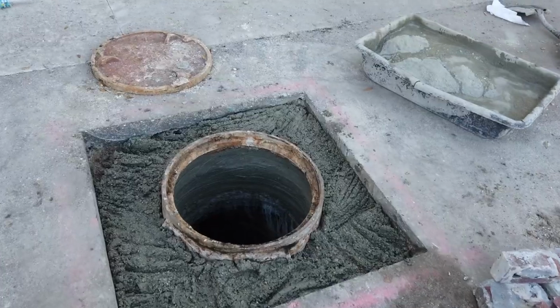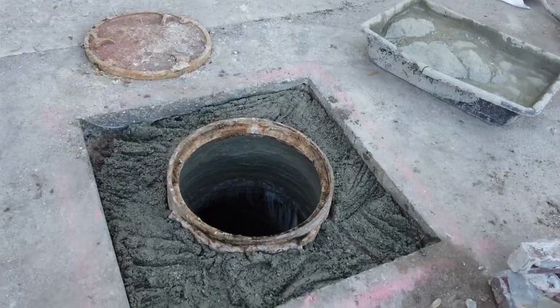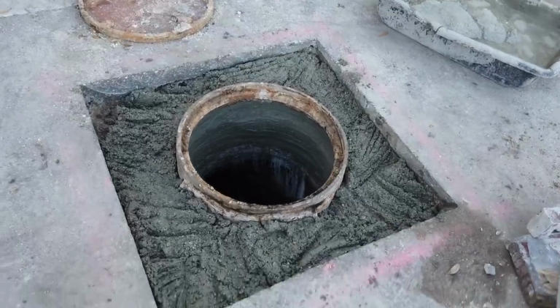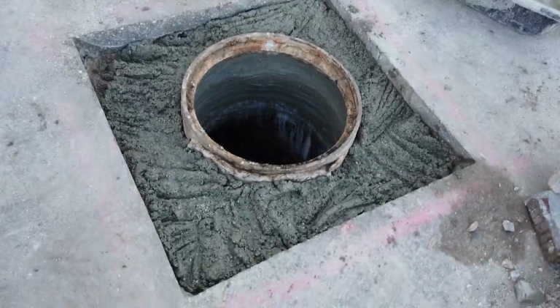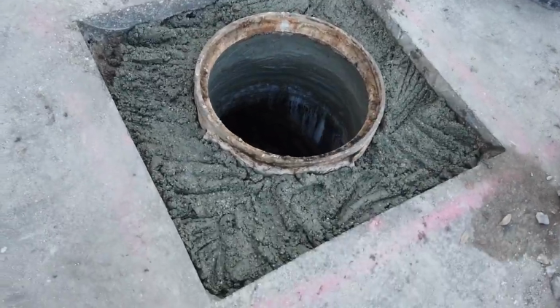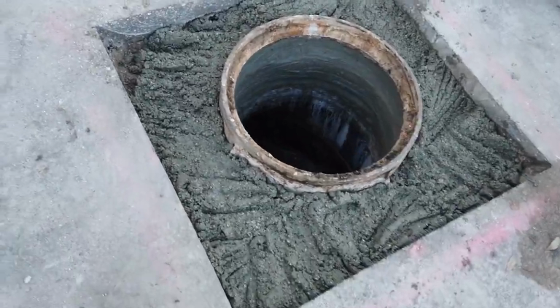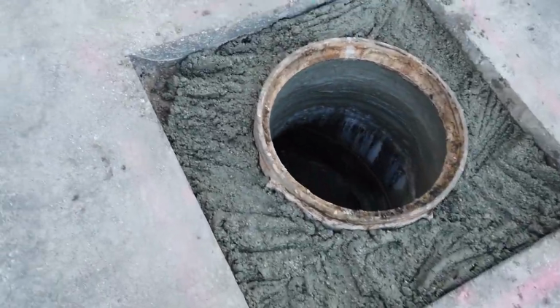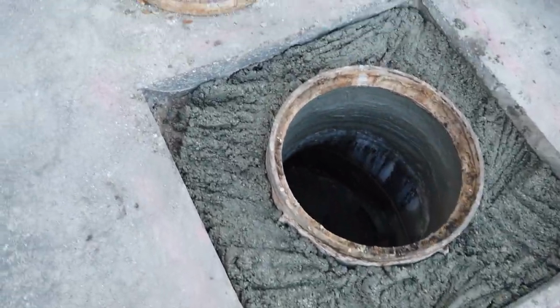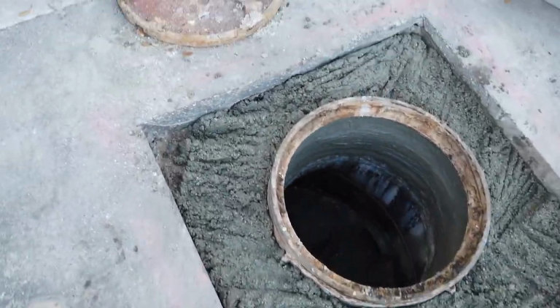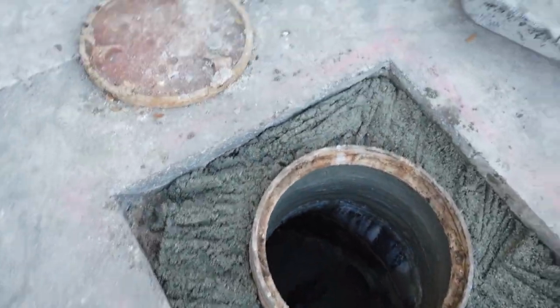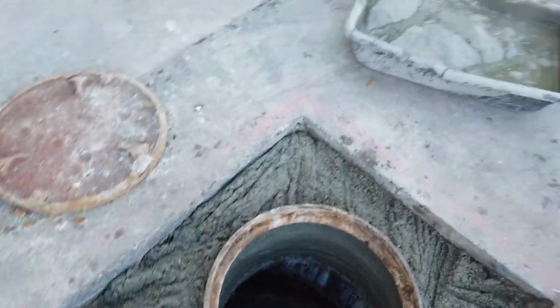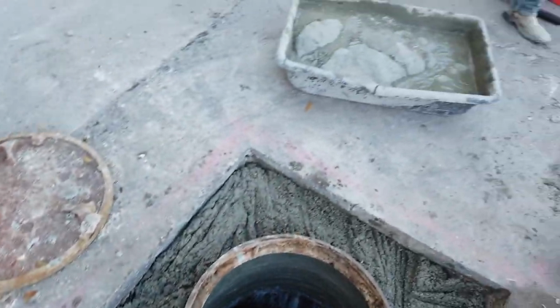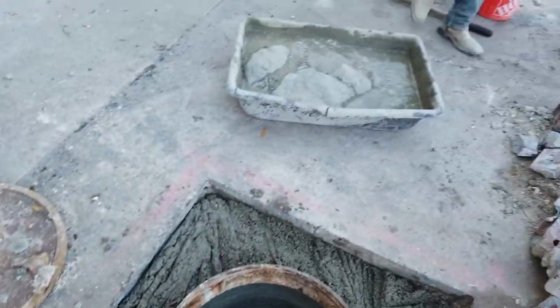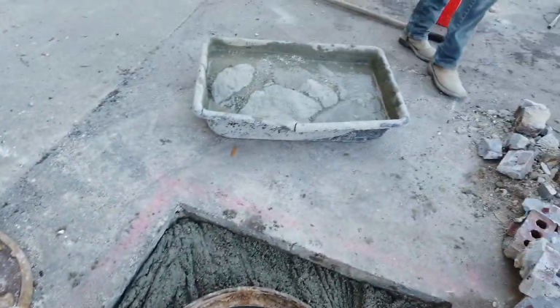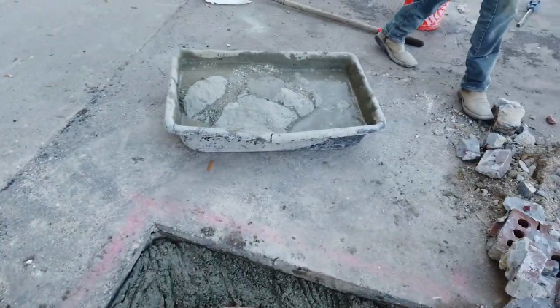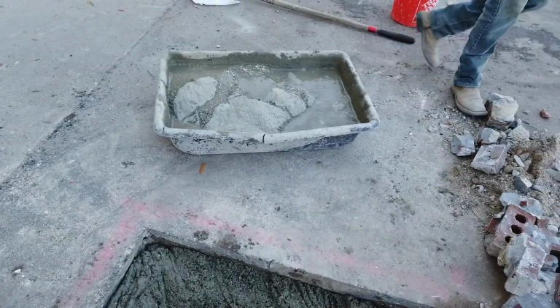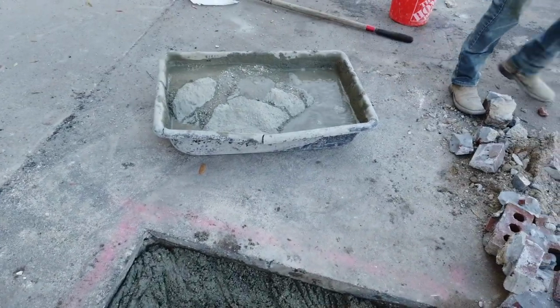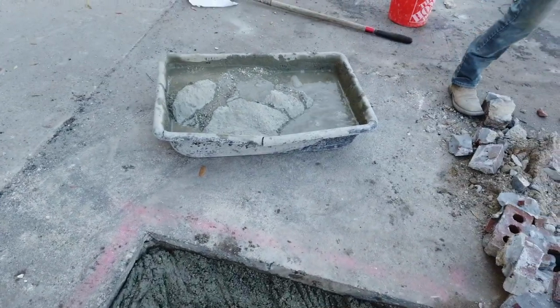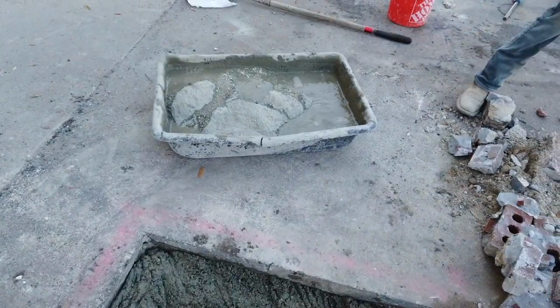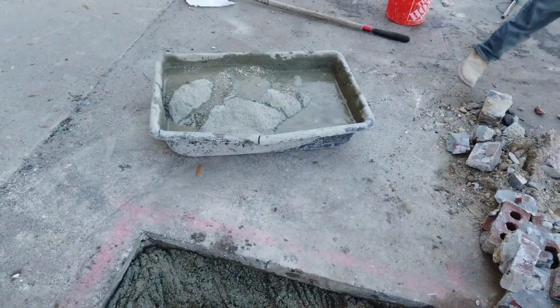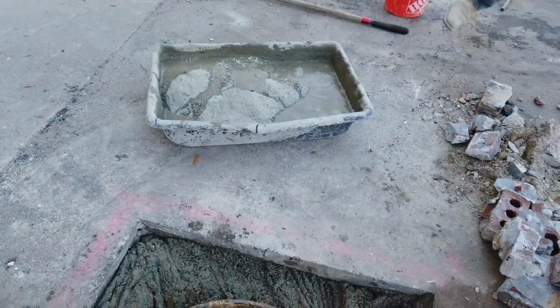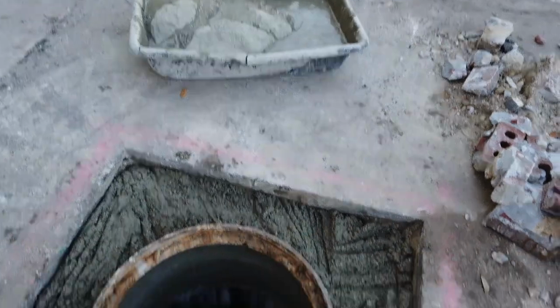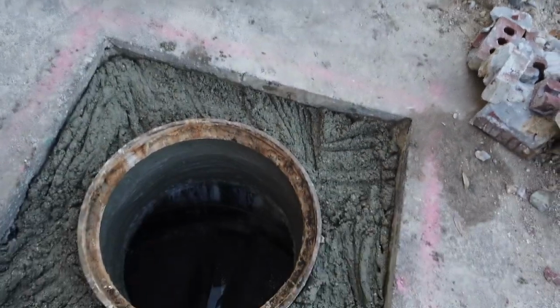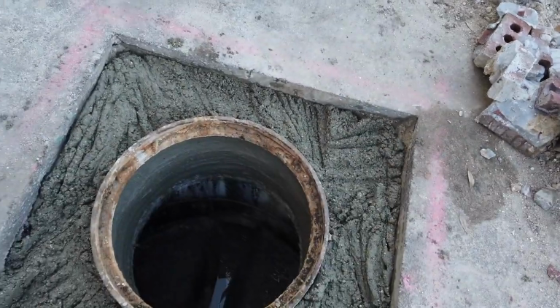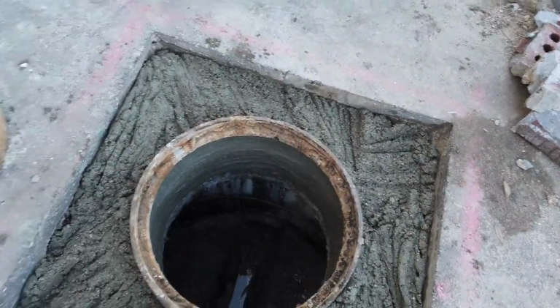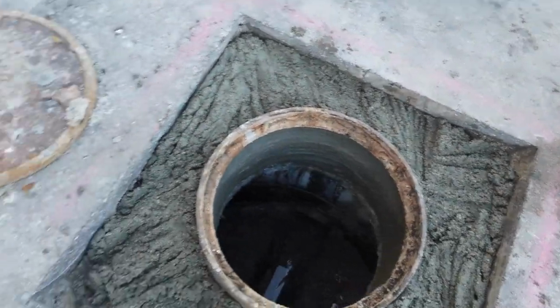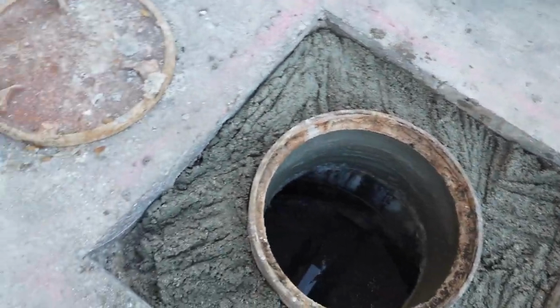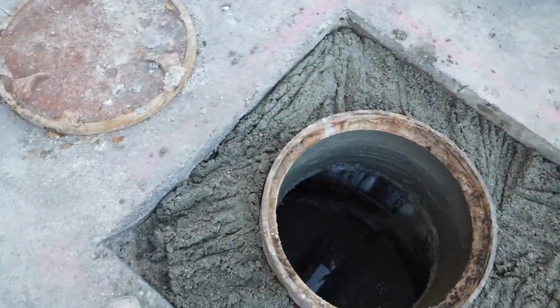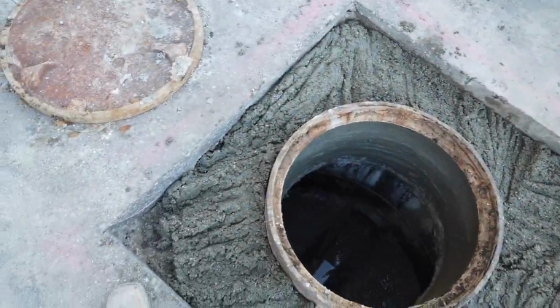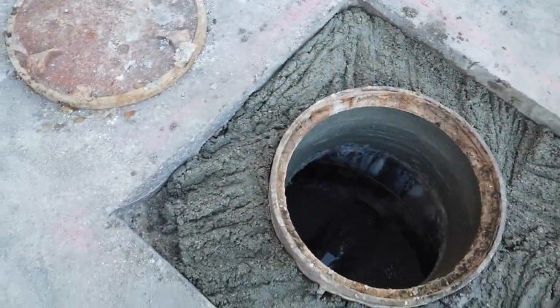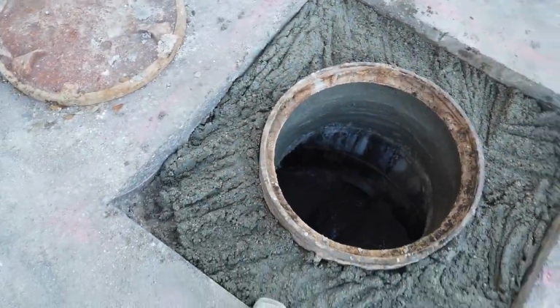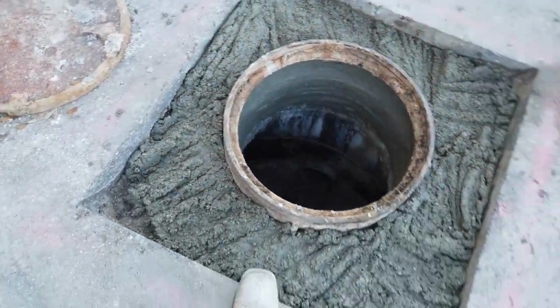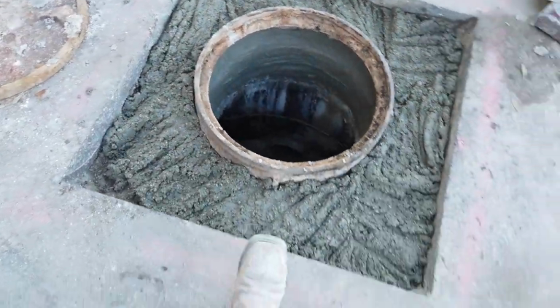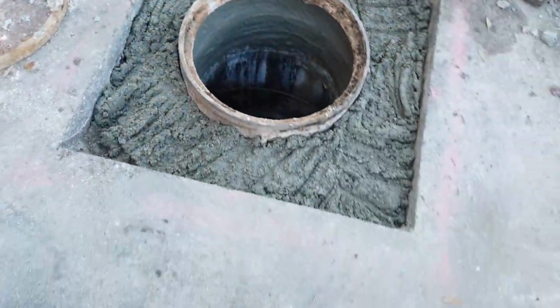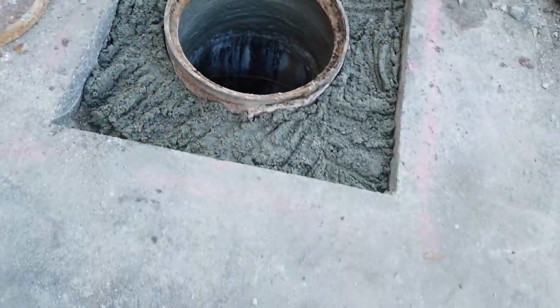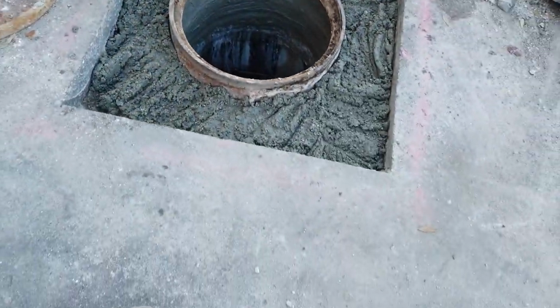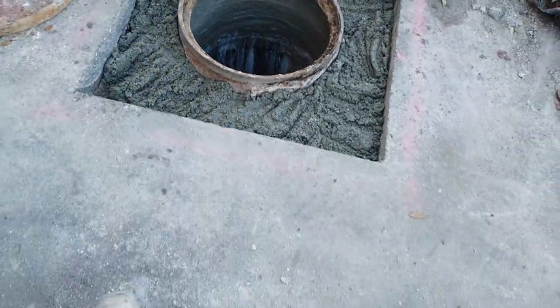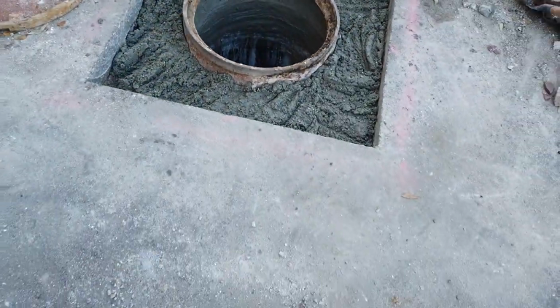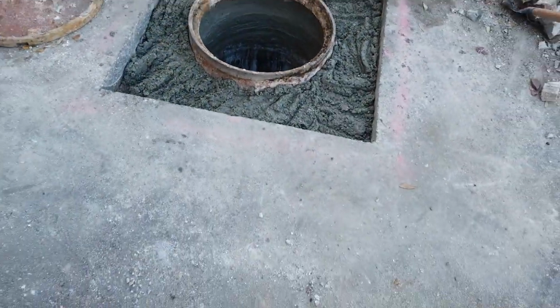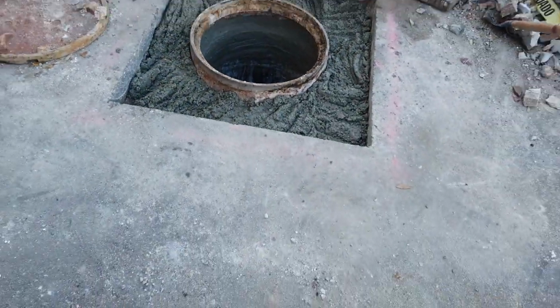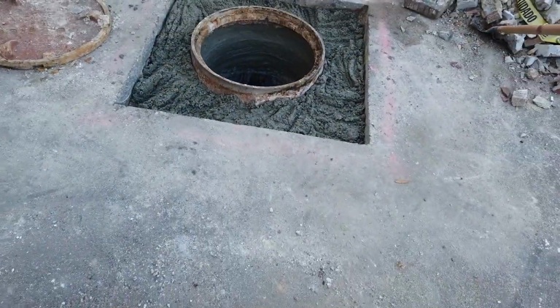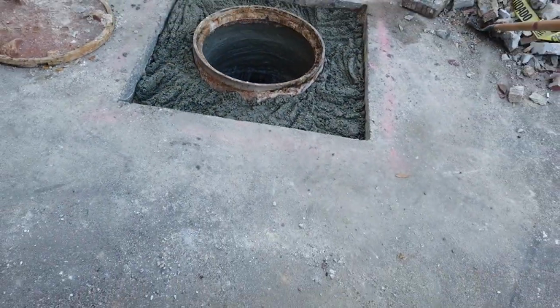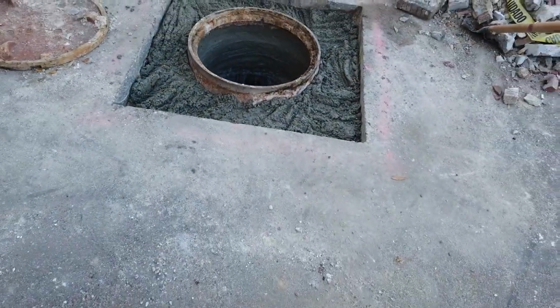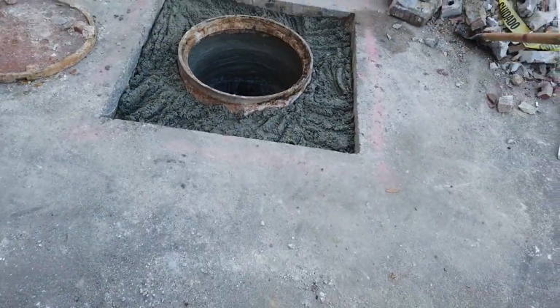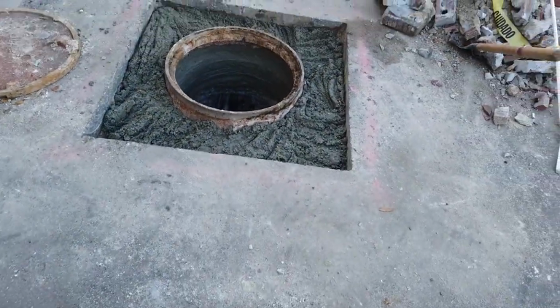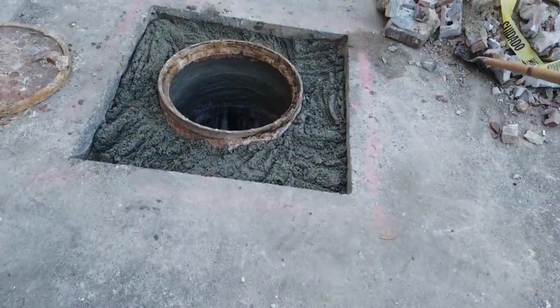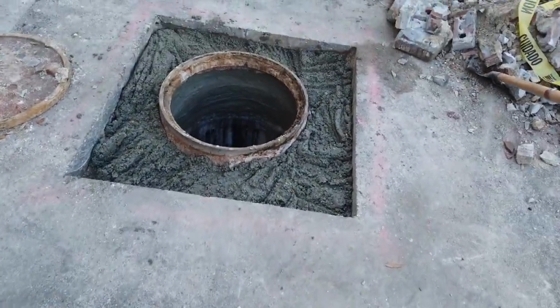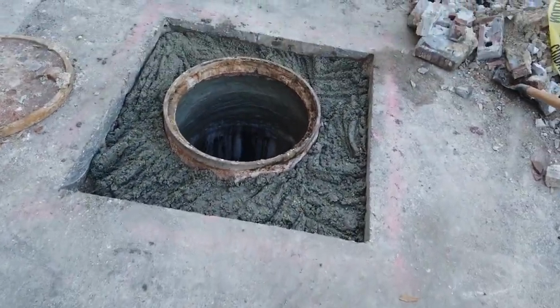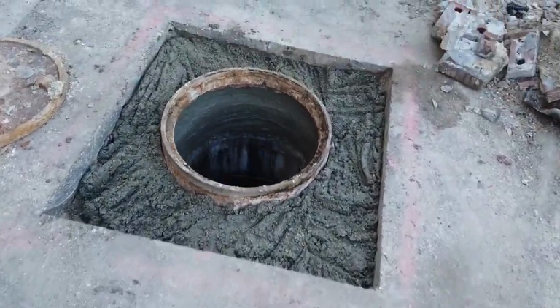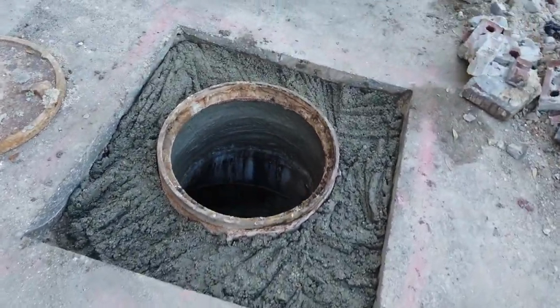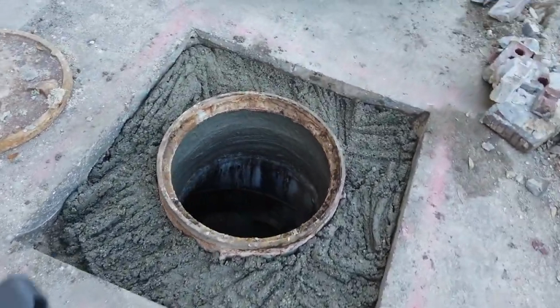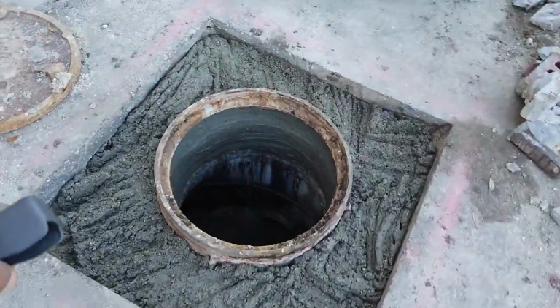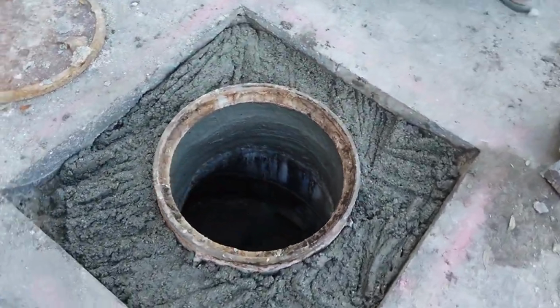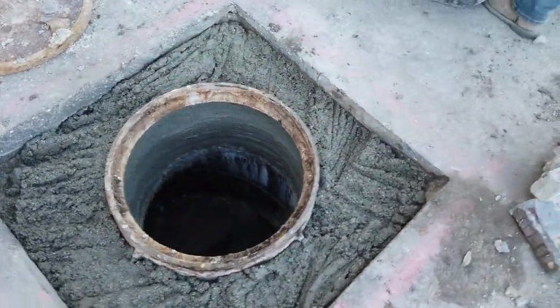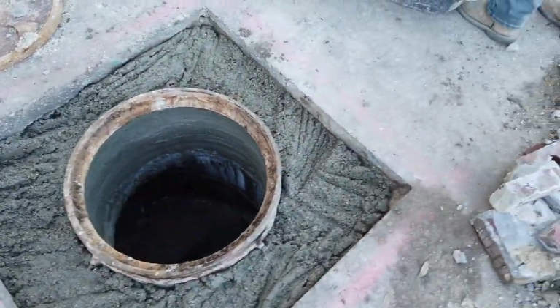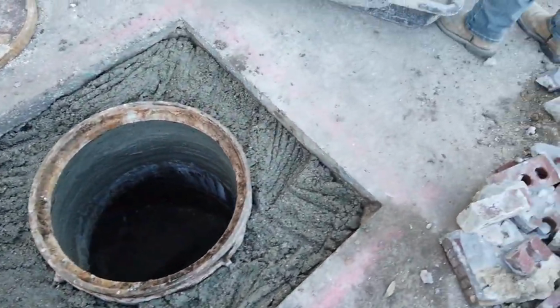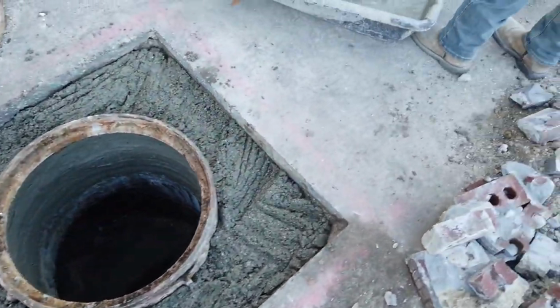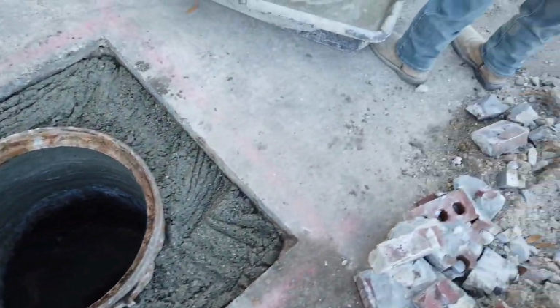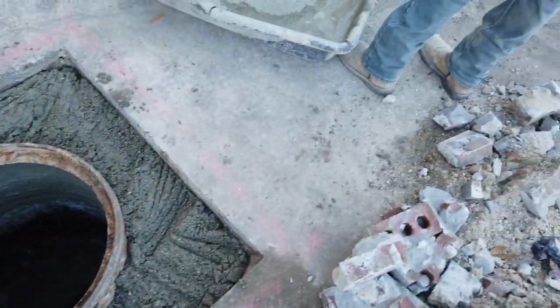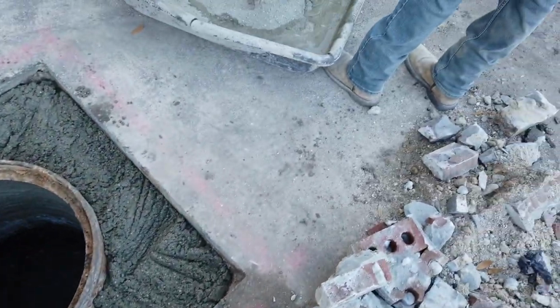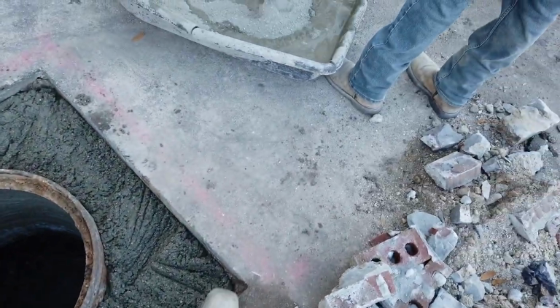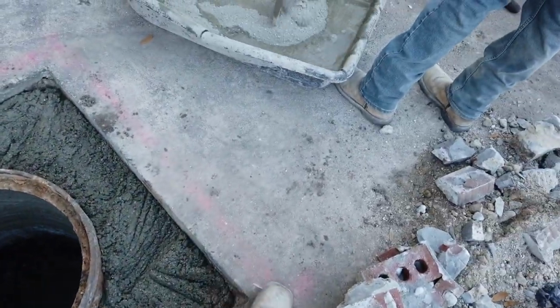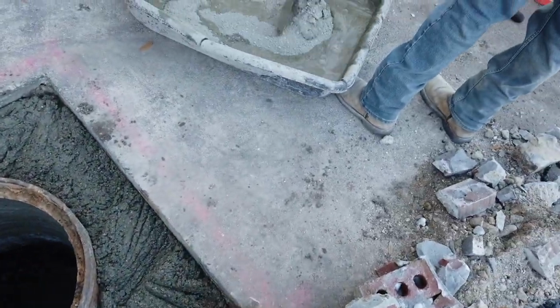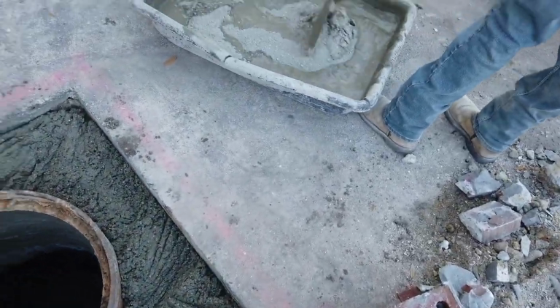Alright guys, we are now getting this slab ready. Everything's level, everything's centered, everything's looking pretty. So far so good.